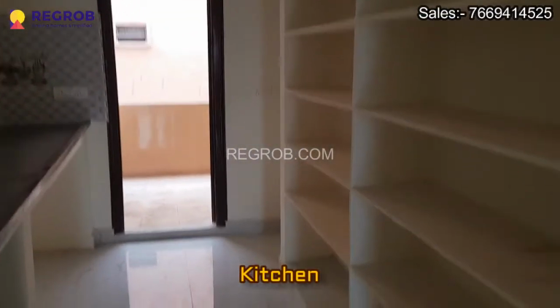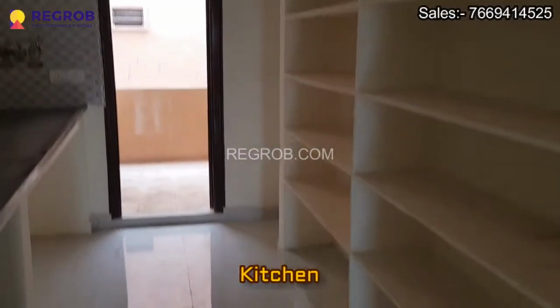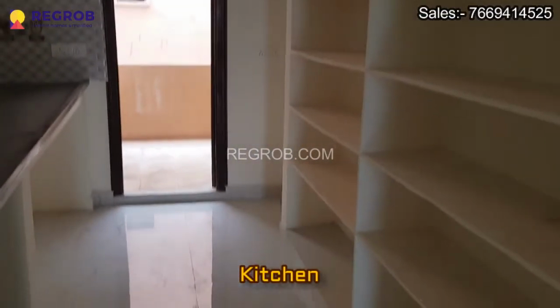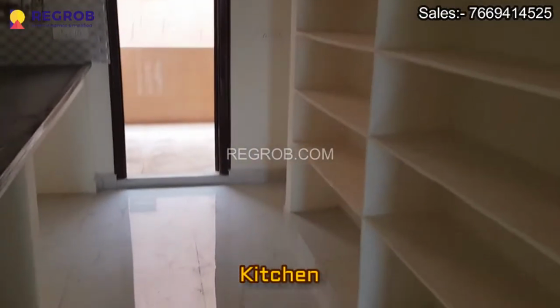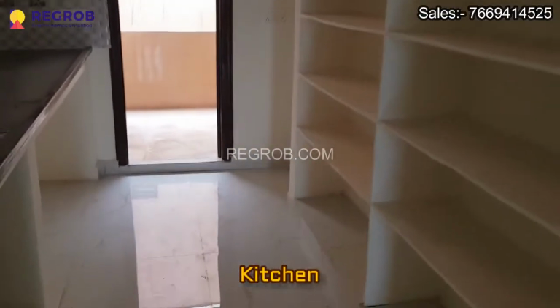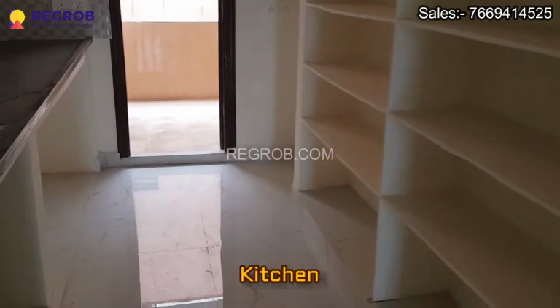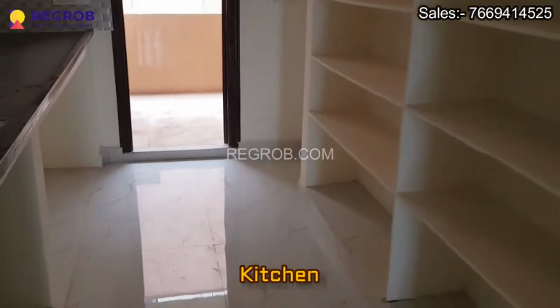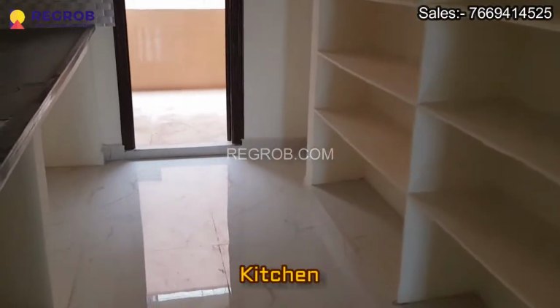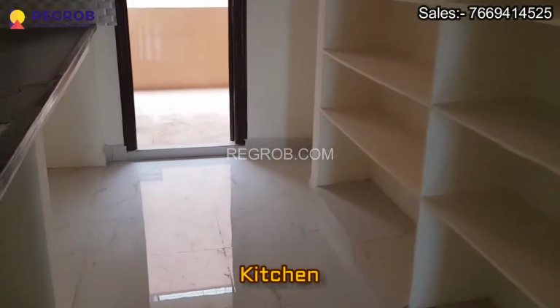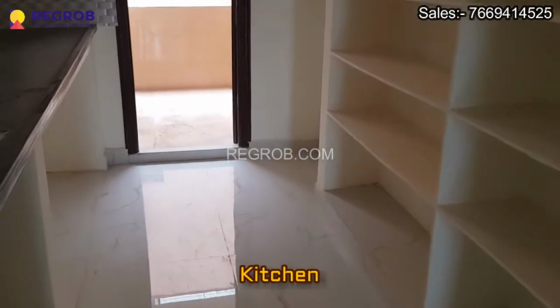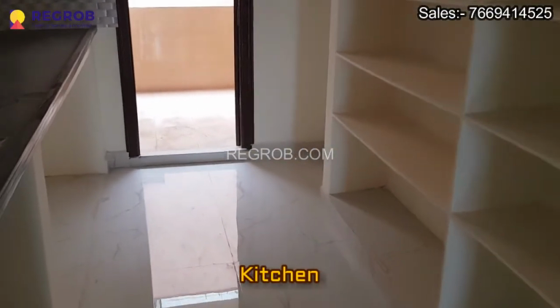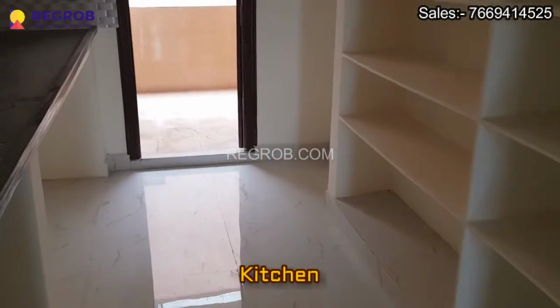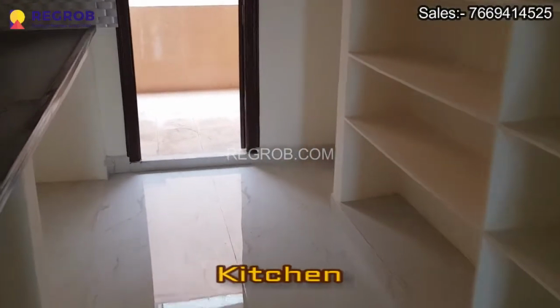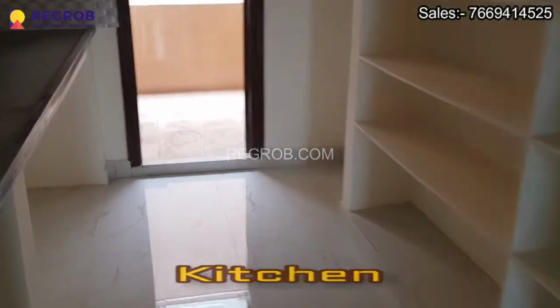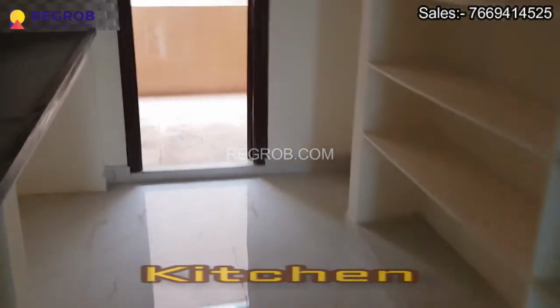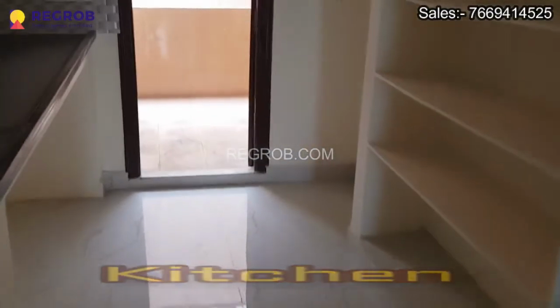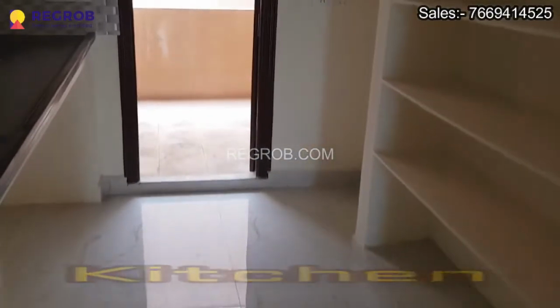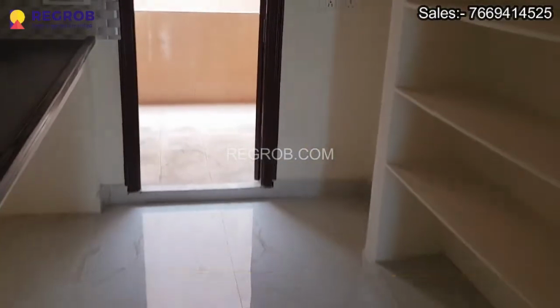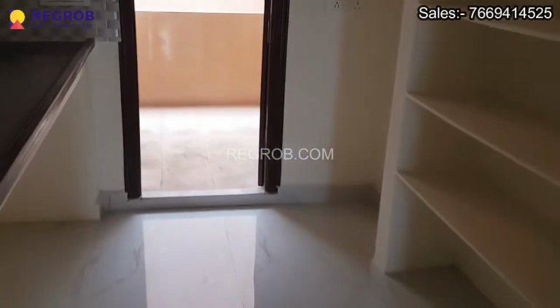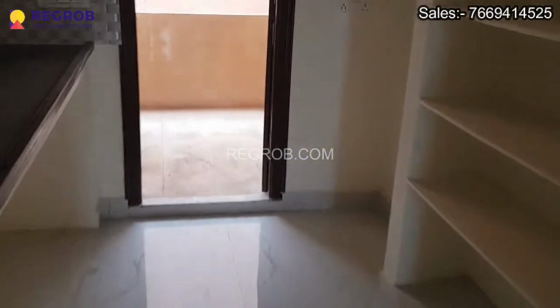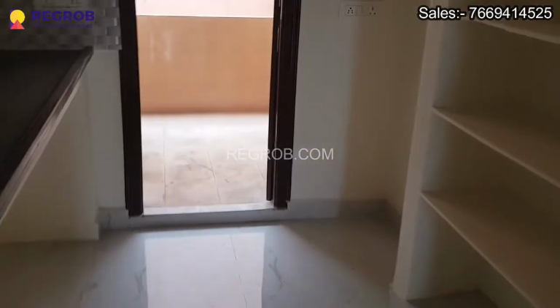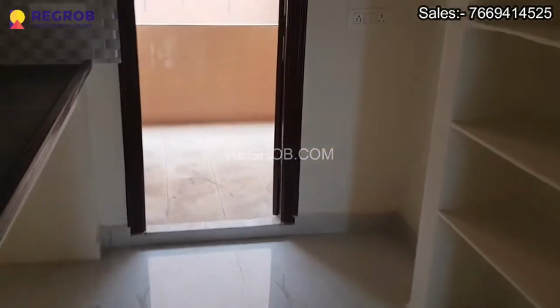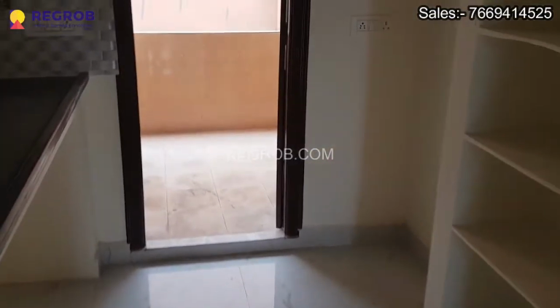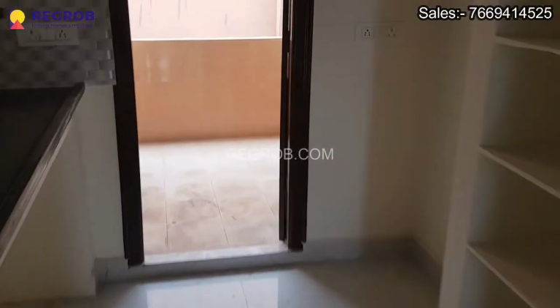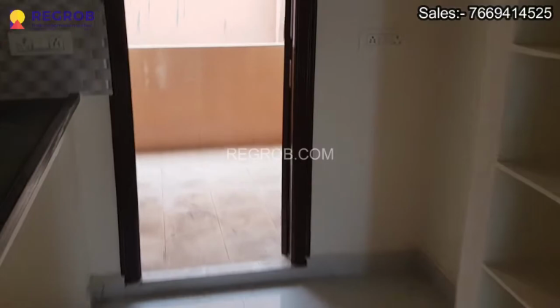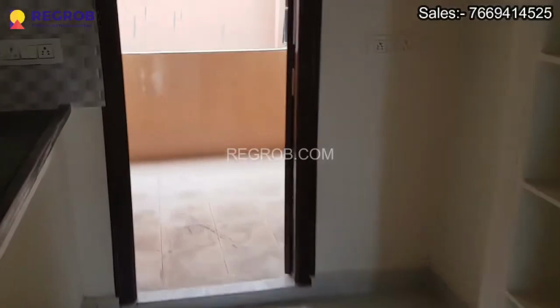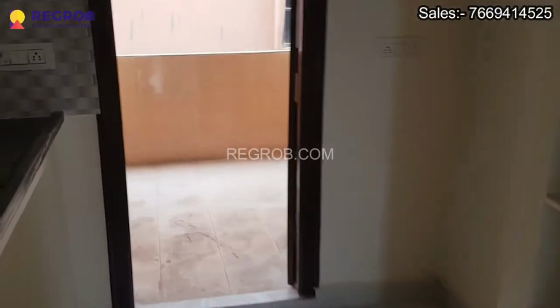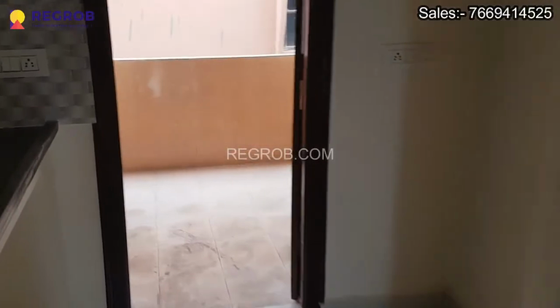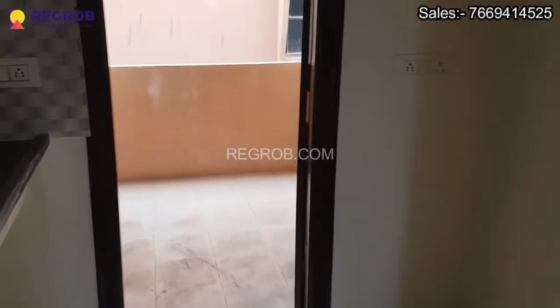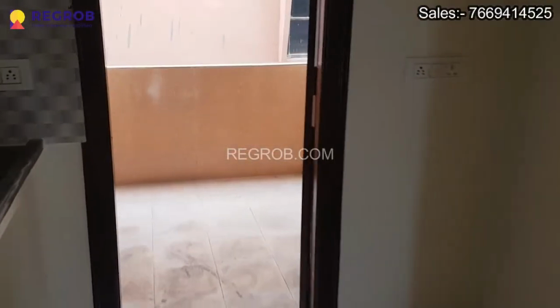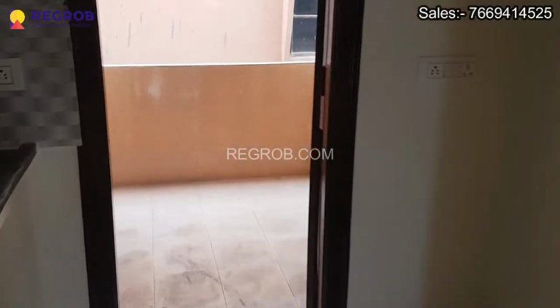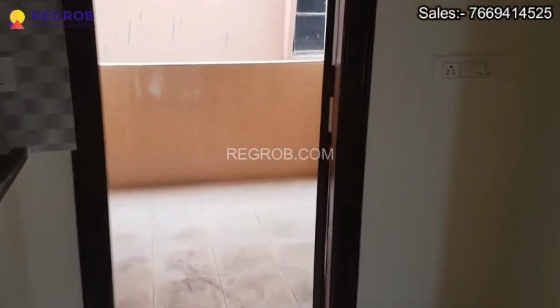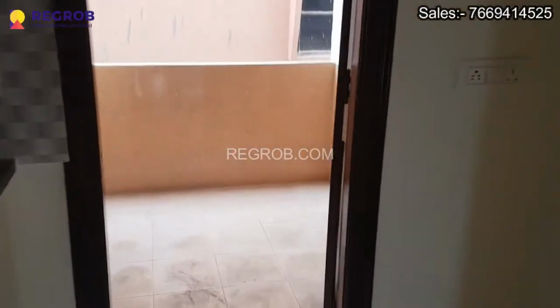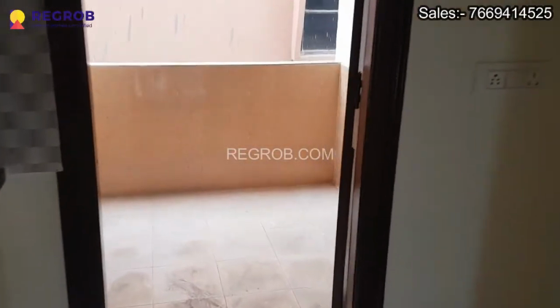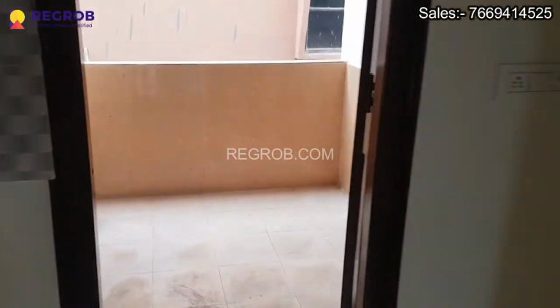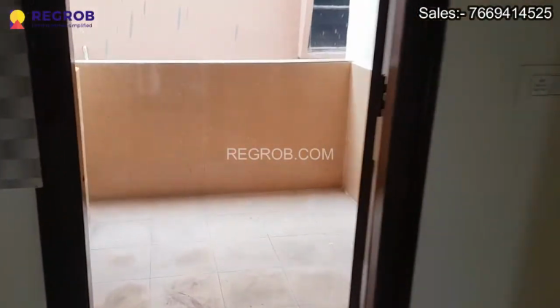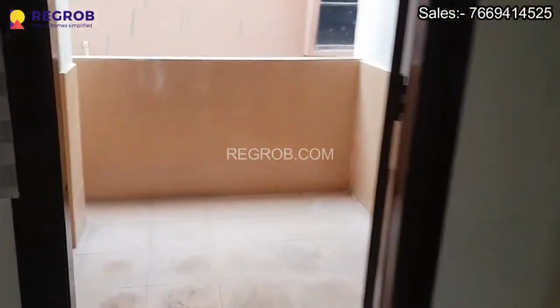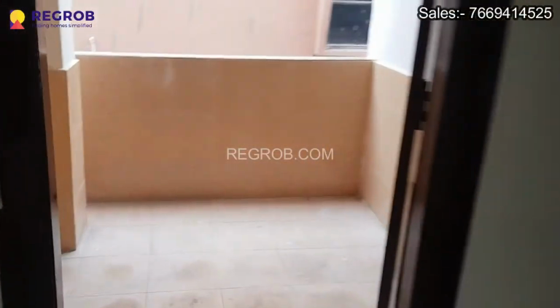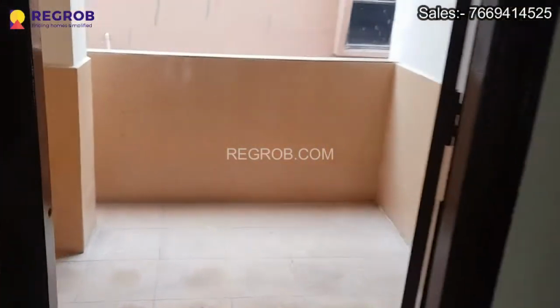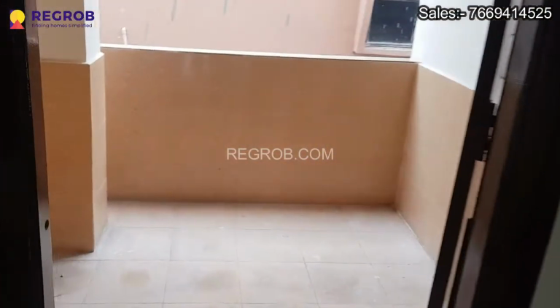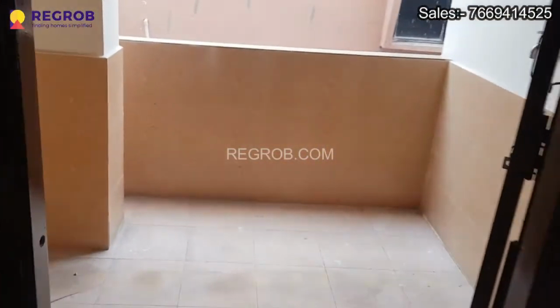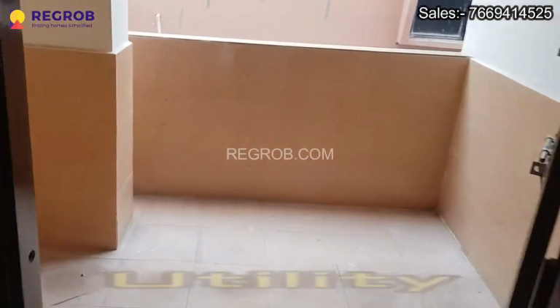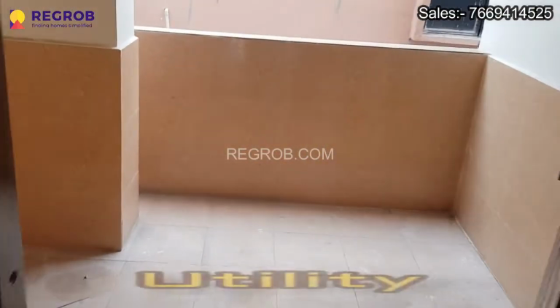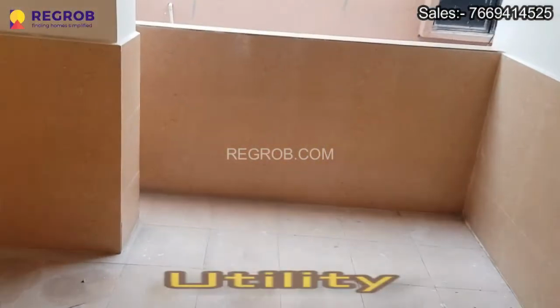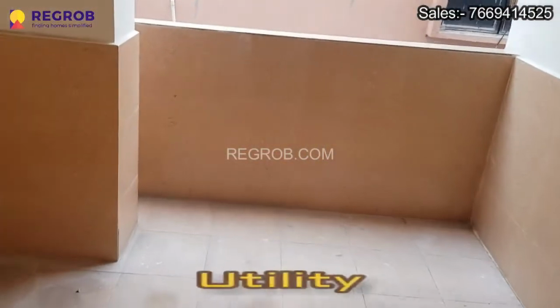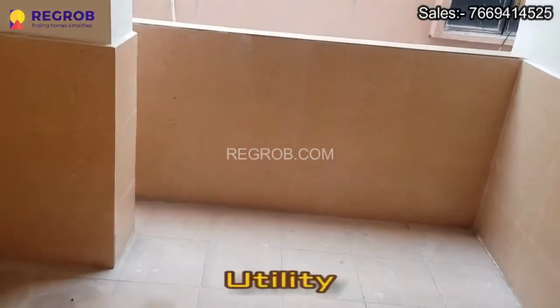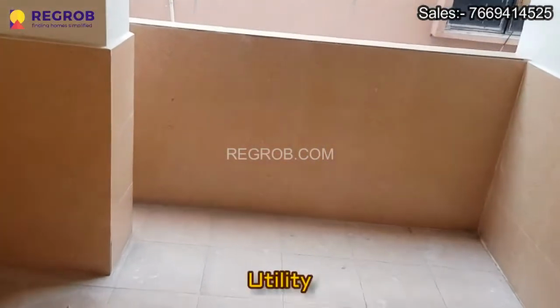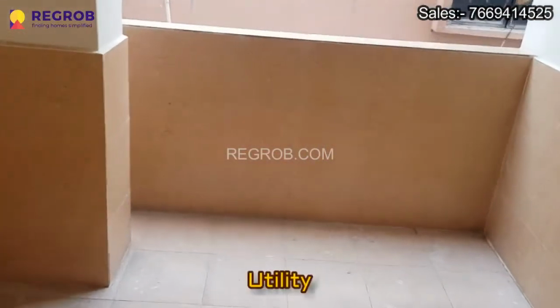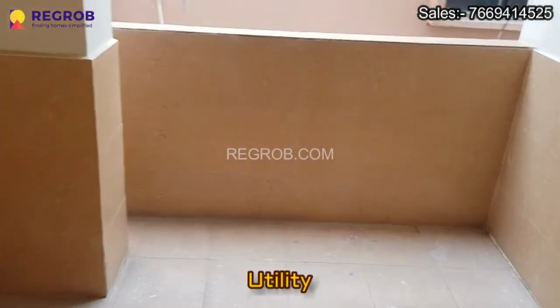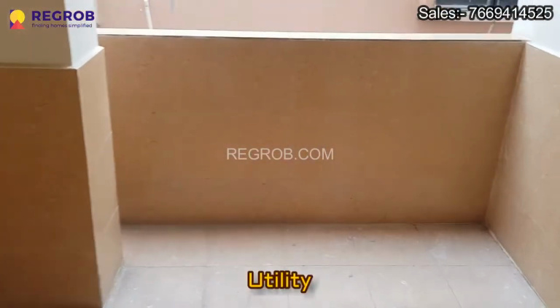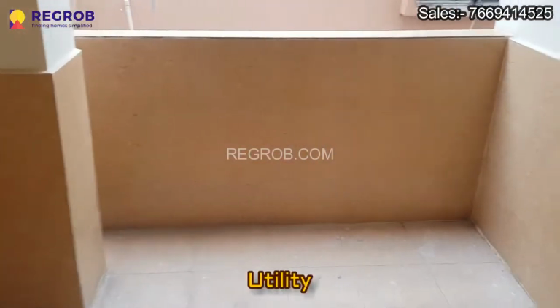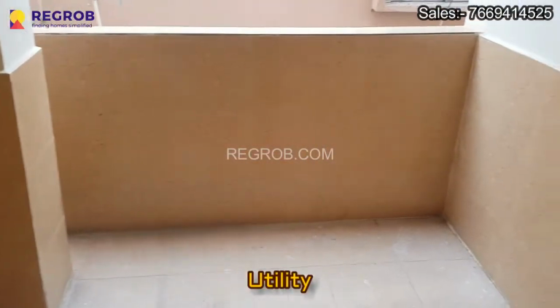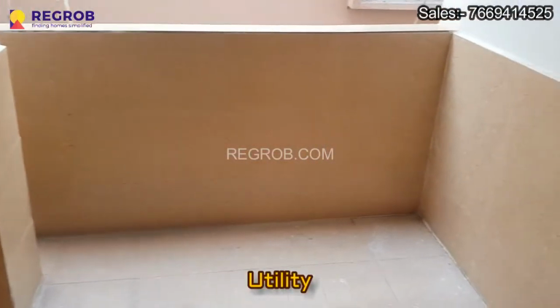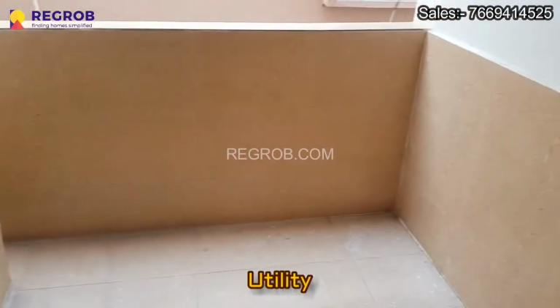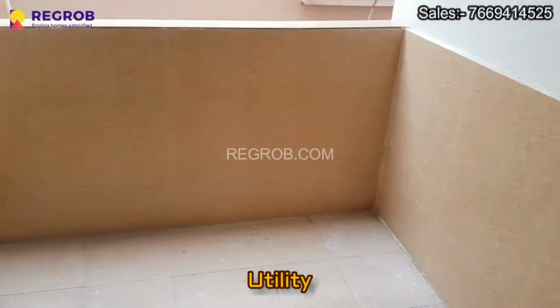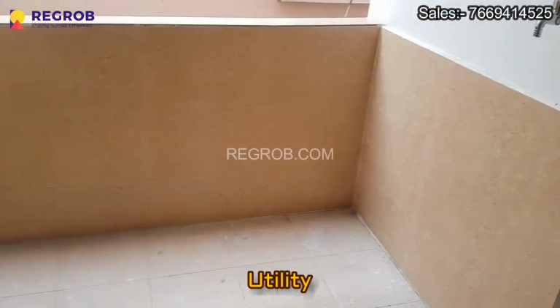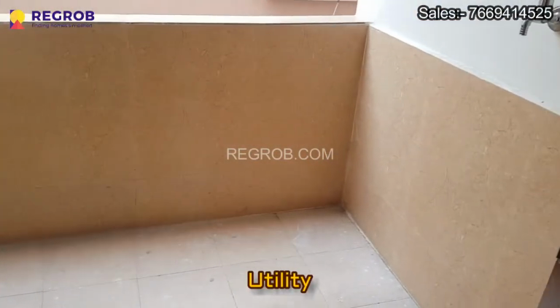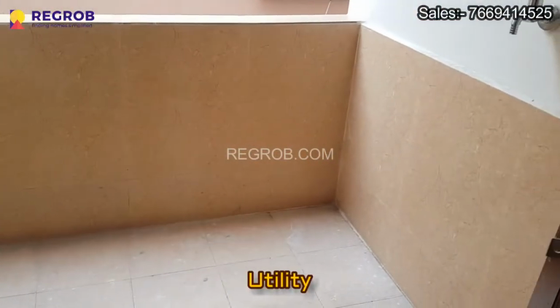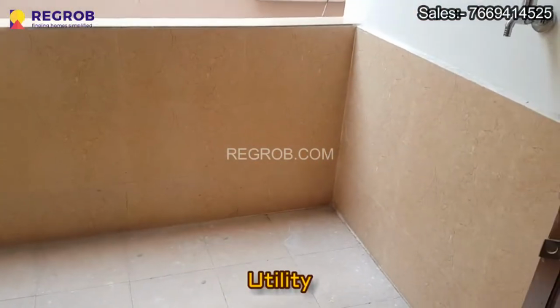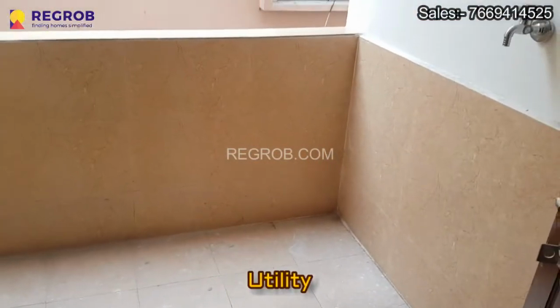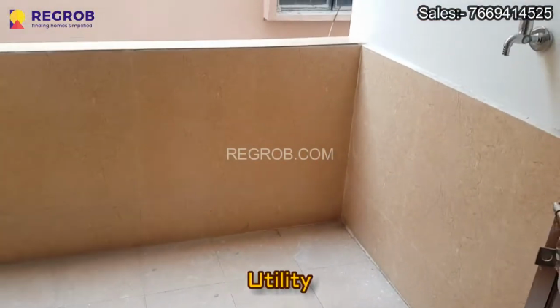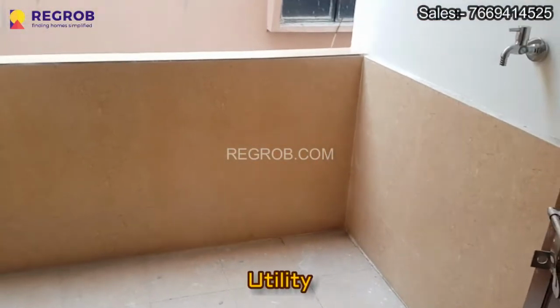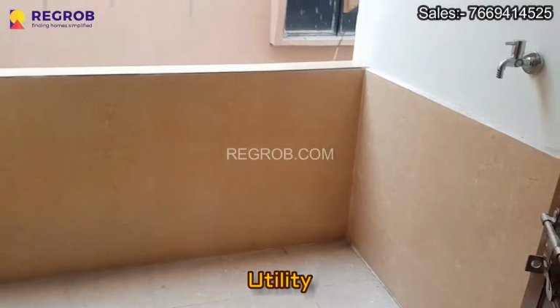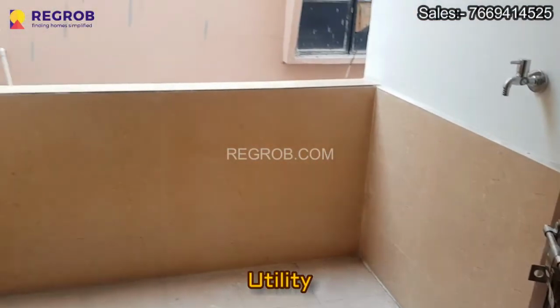And this is the kitchen, designed with an attached utility space.